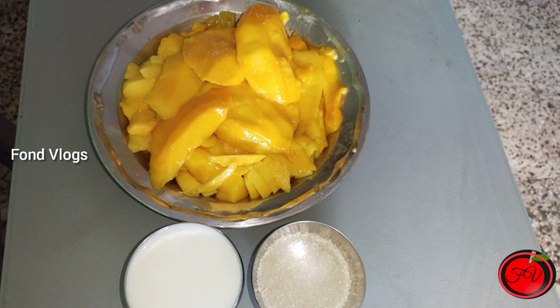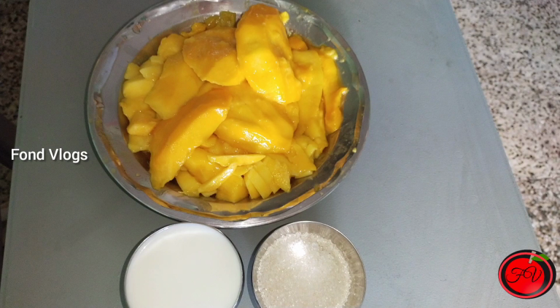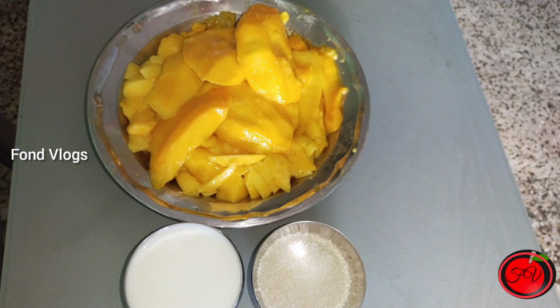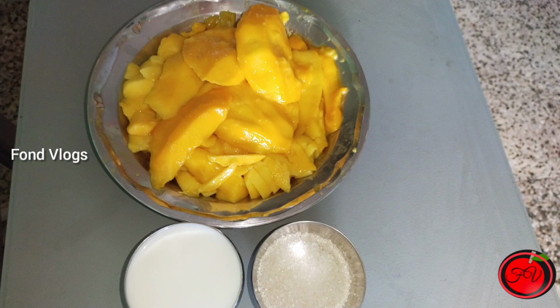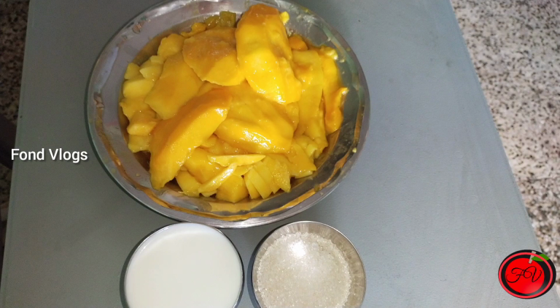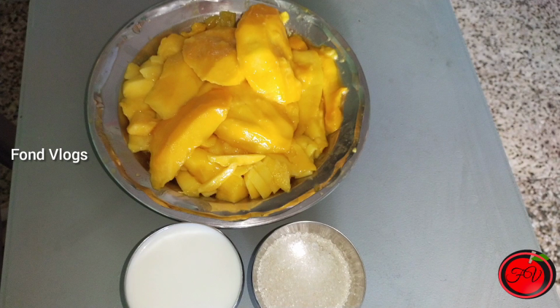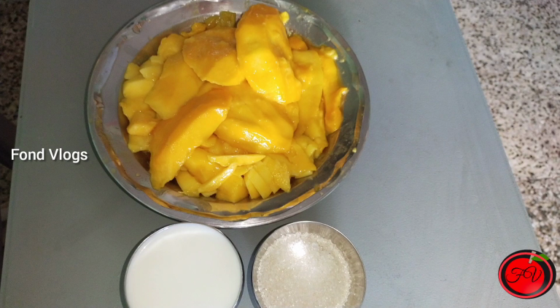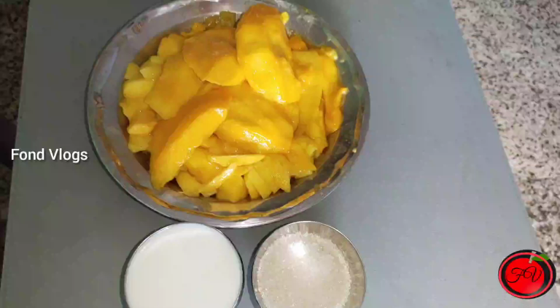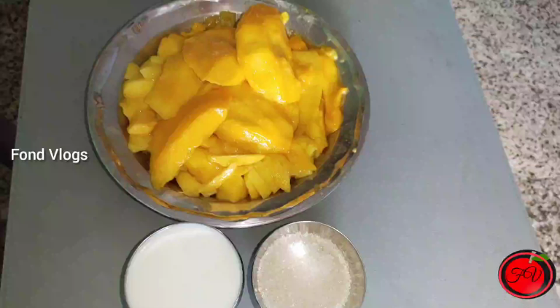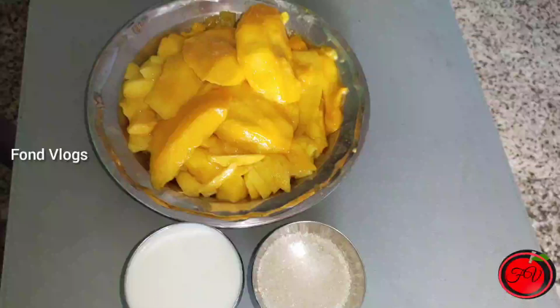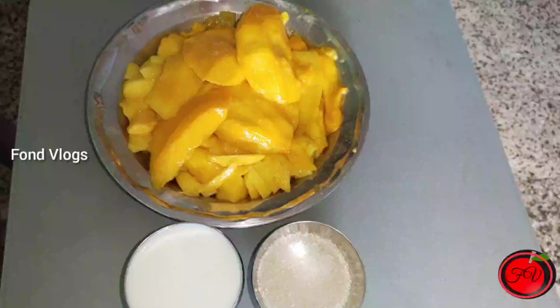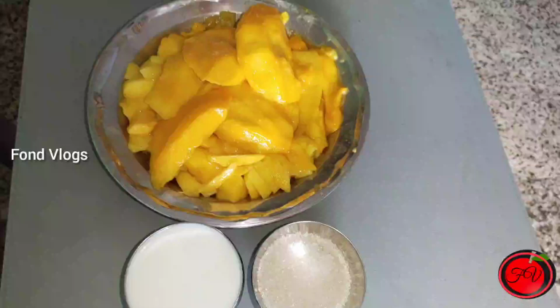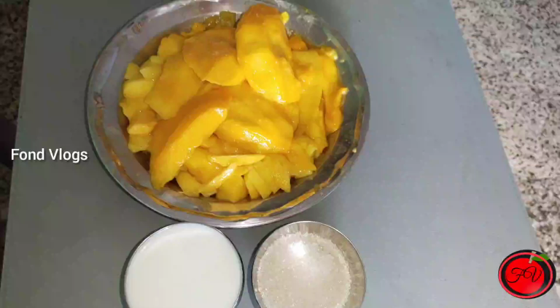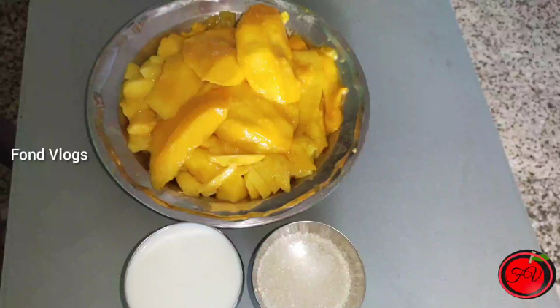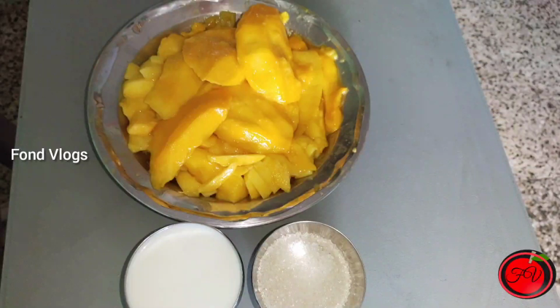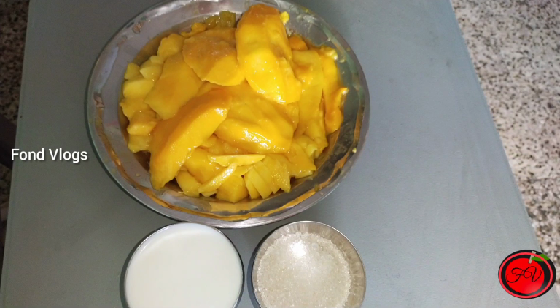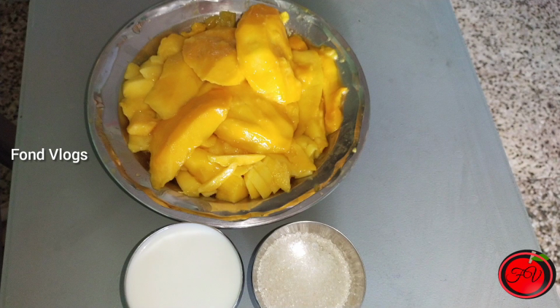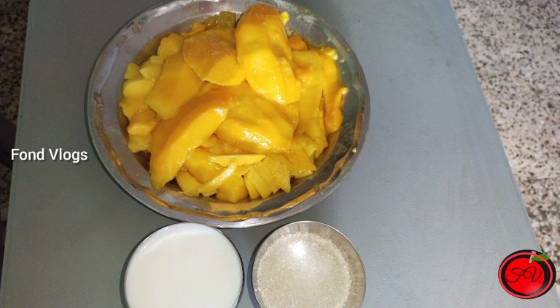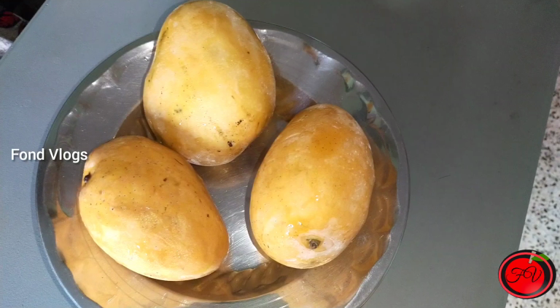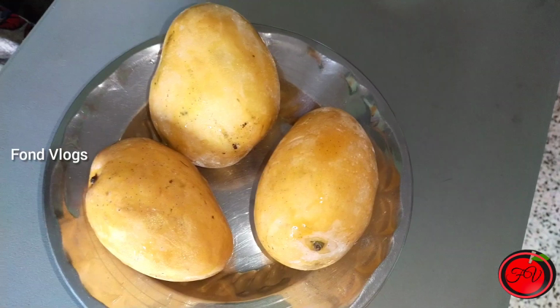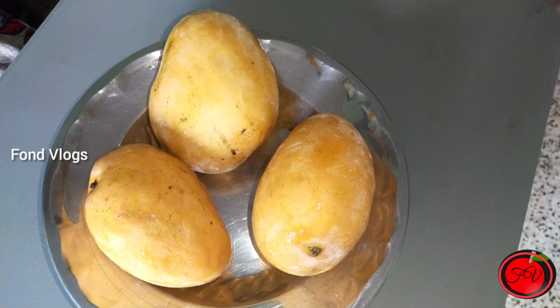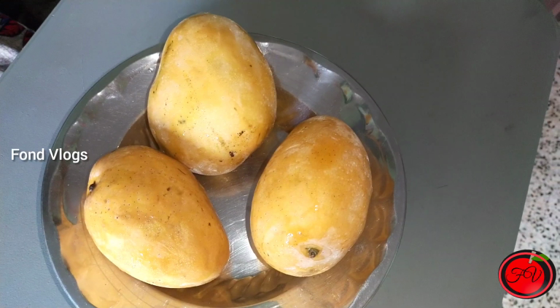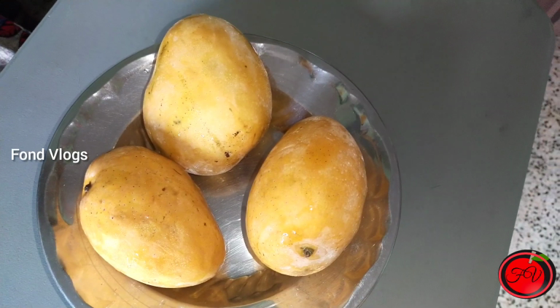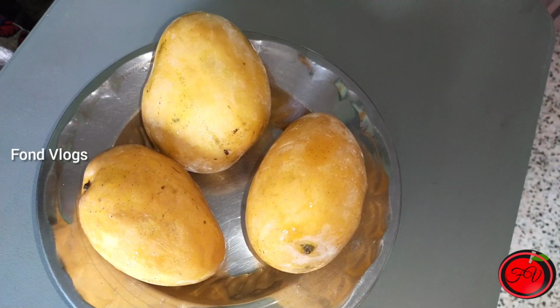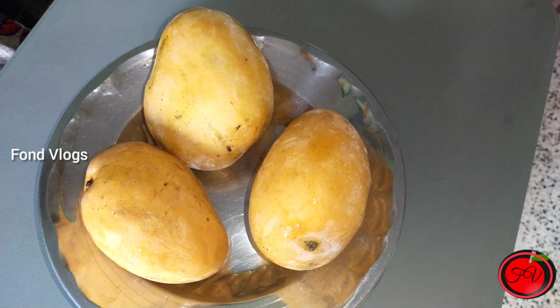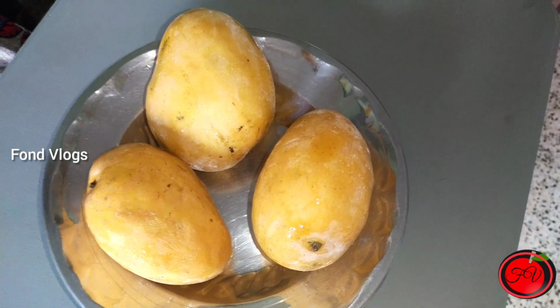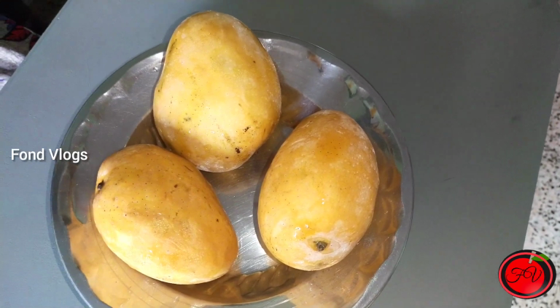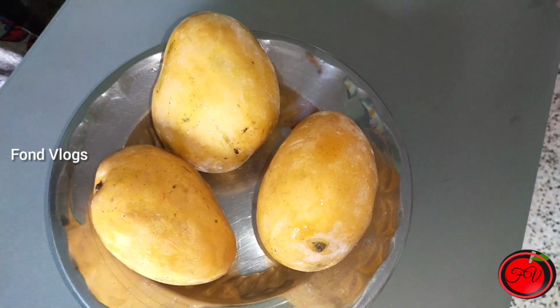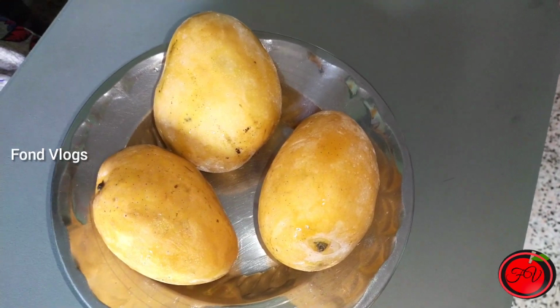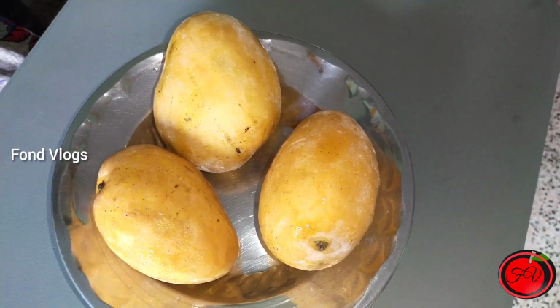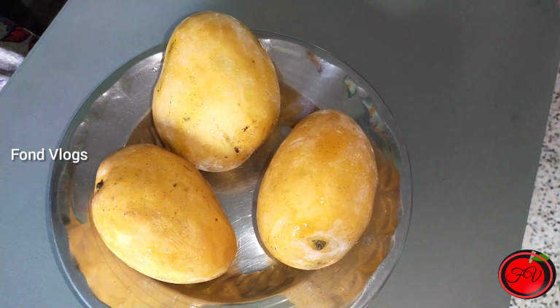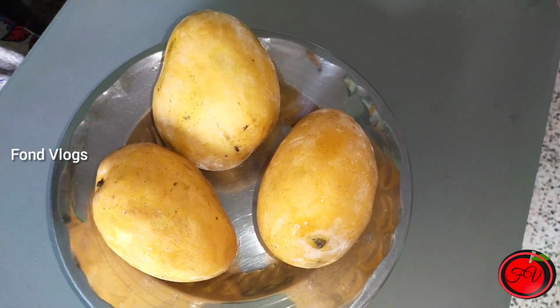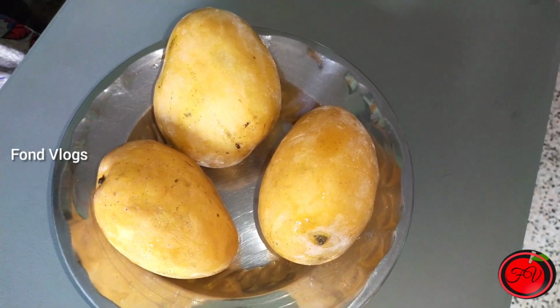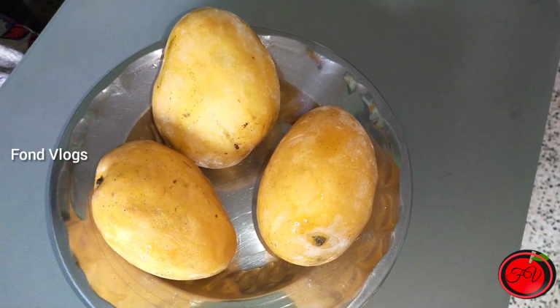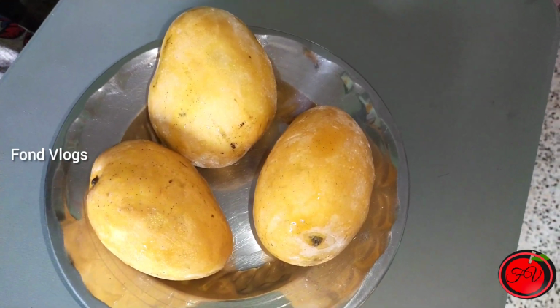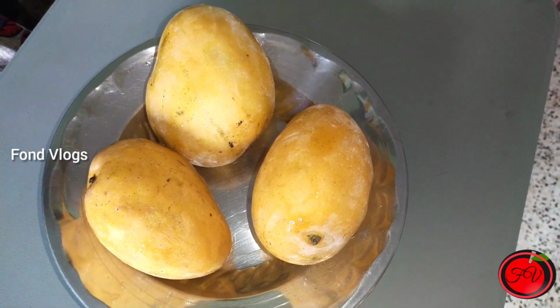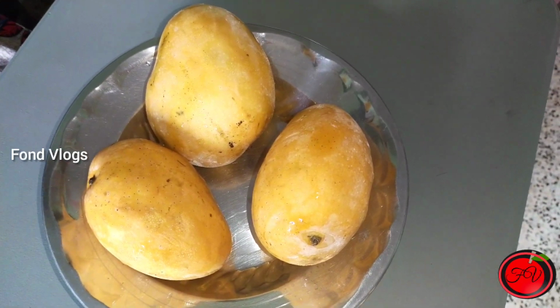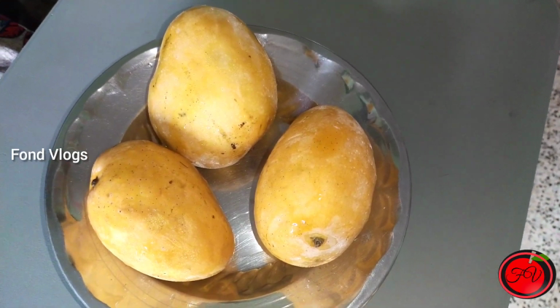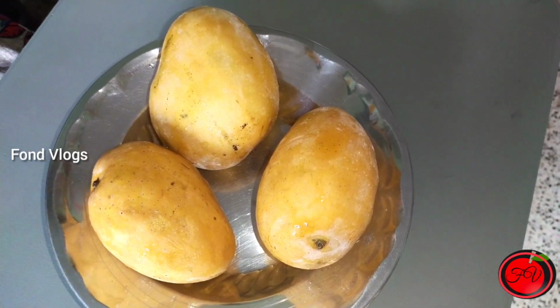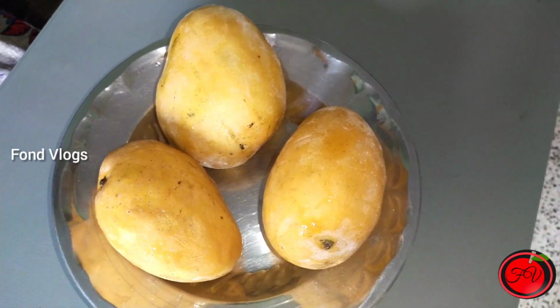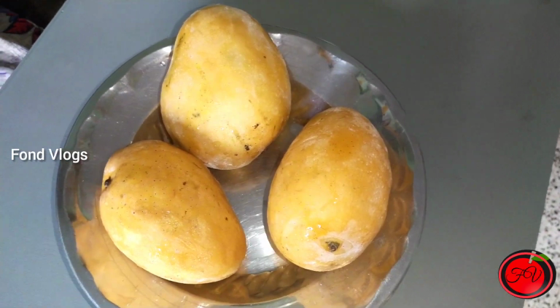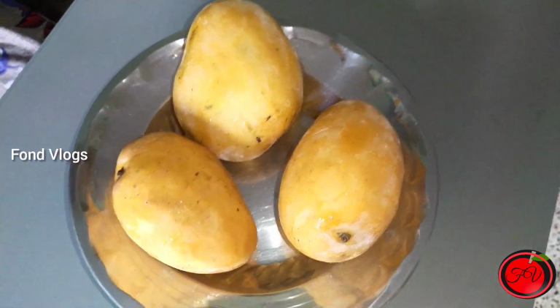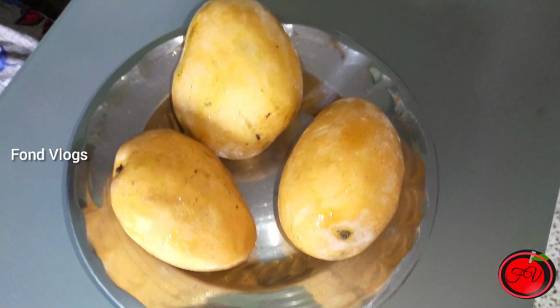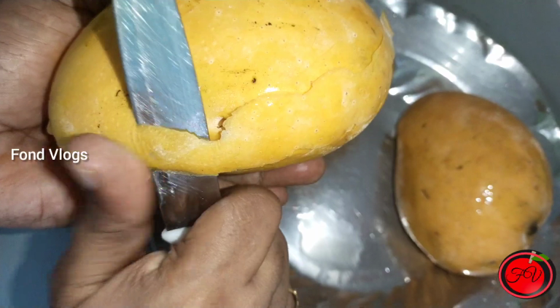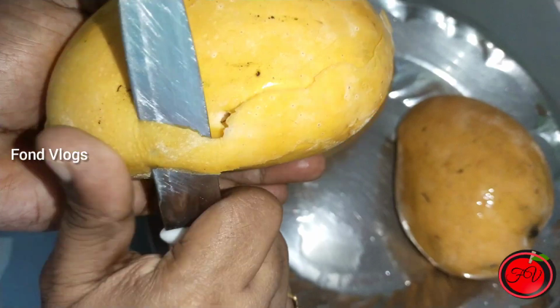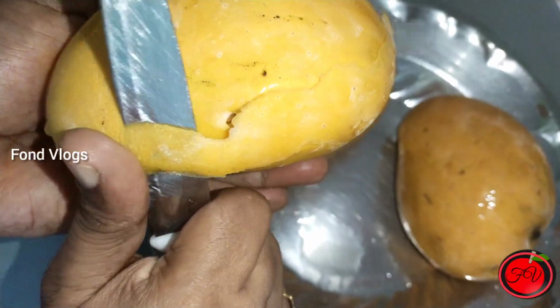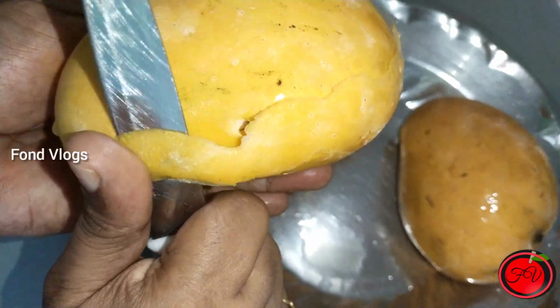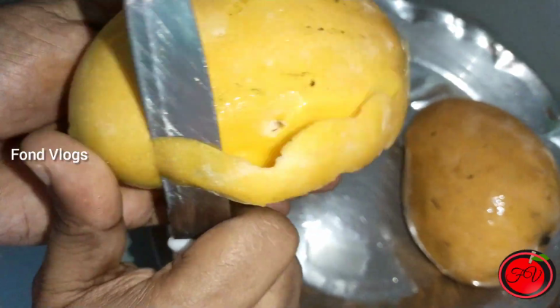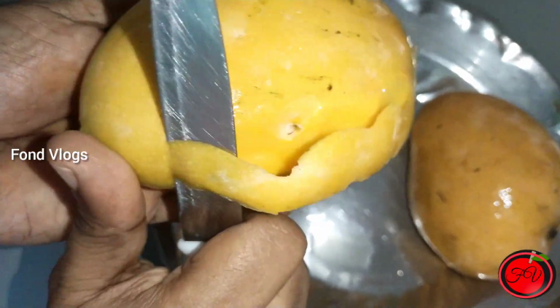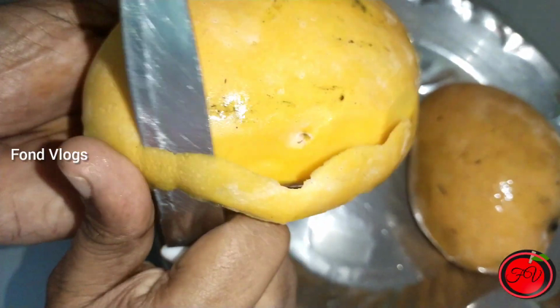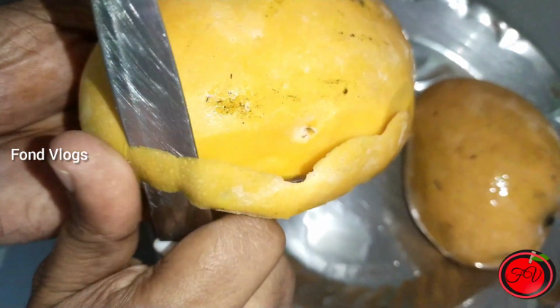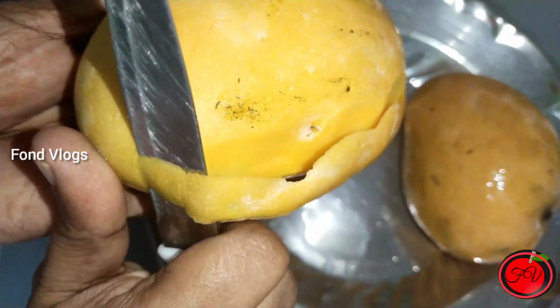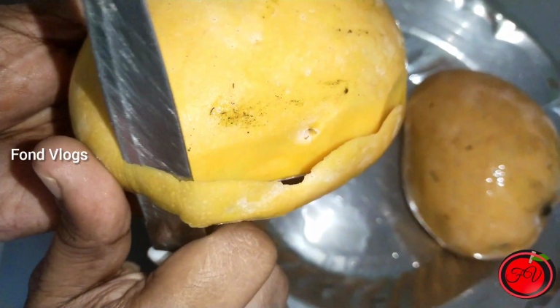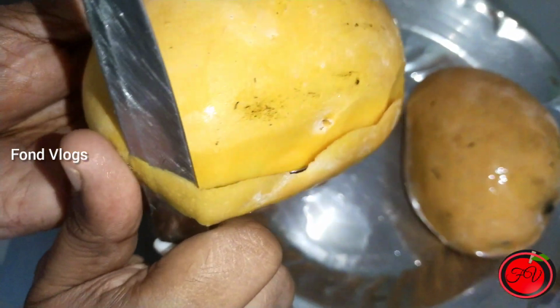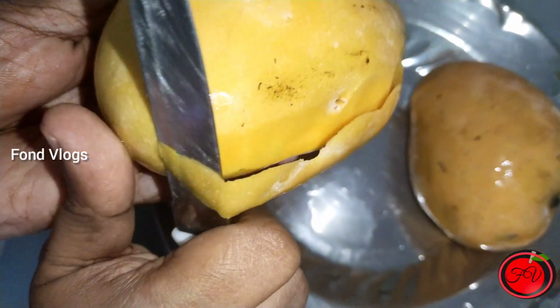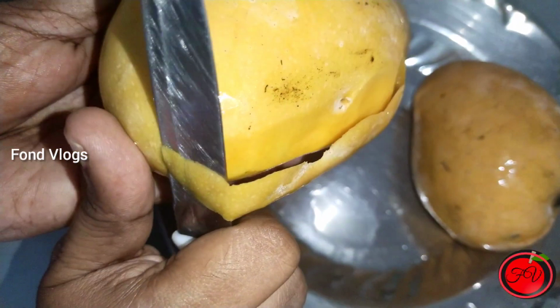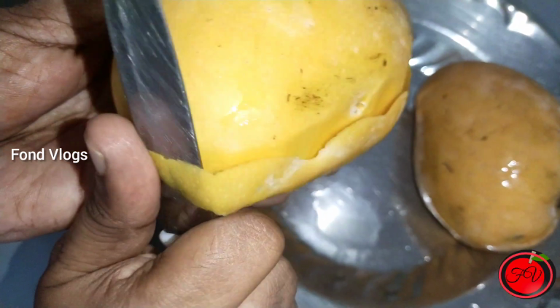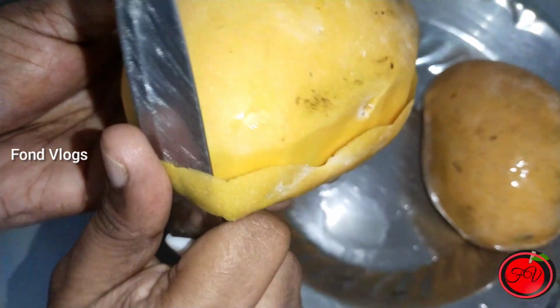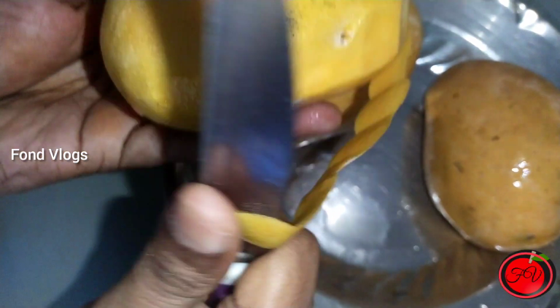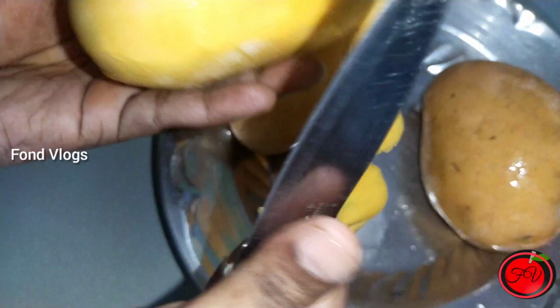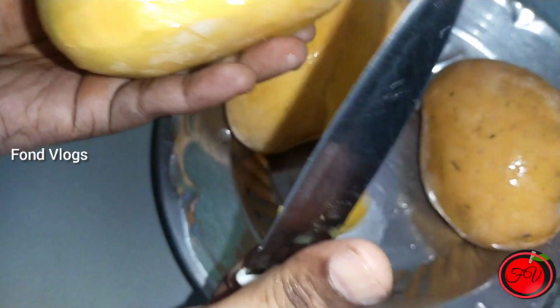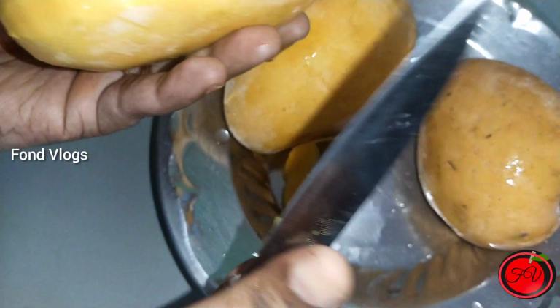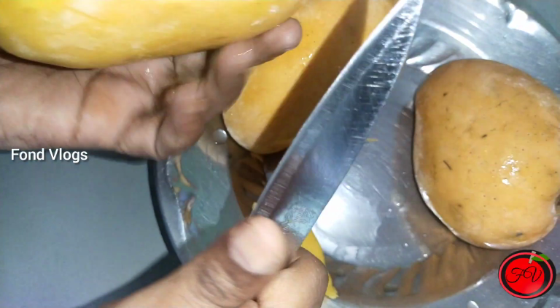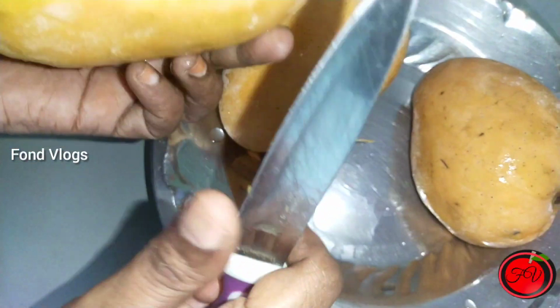First, we are going to take some mangoes. Now, we are going to prepare a lot of mangoes.